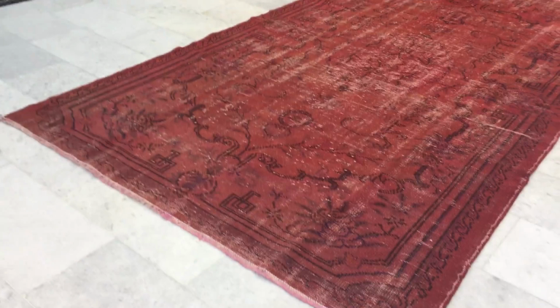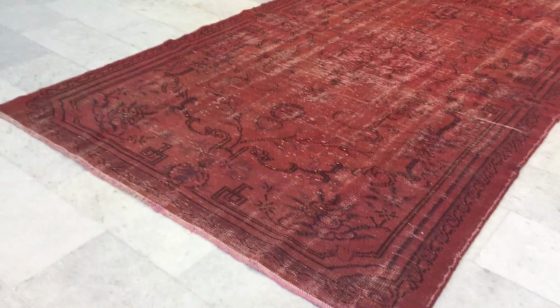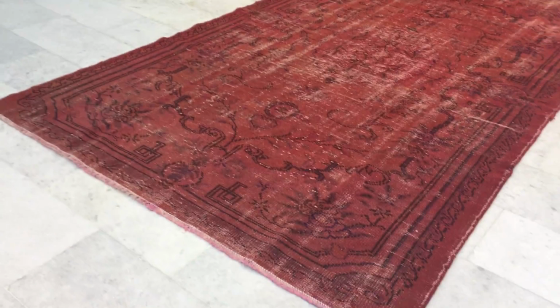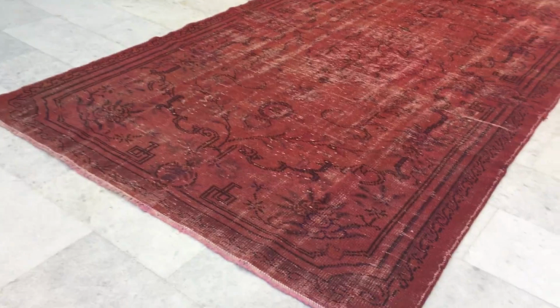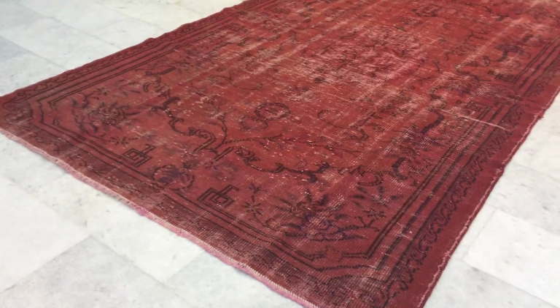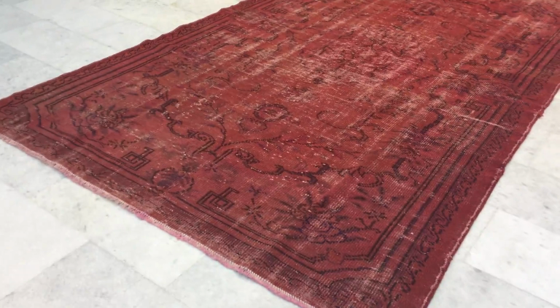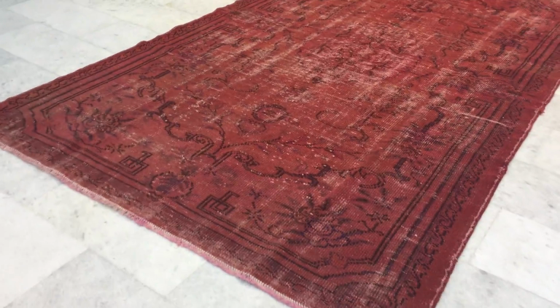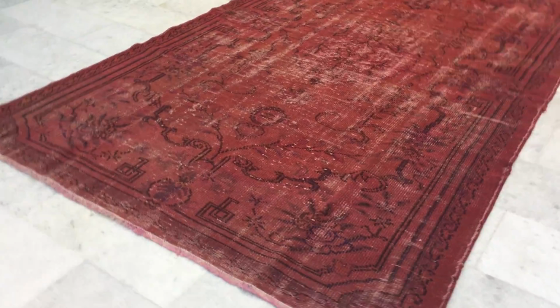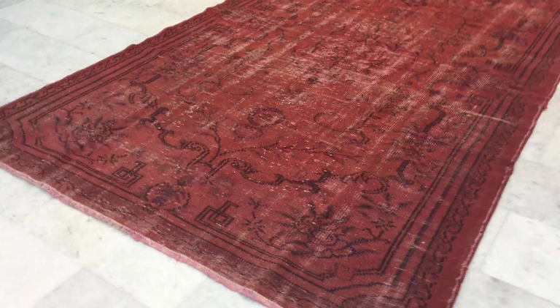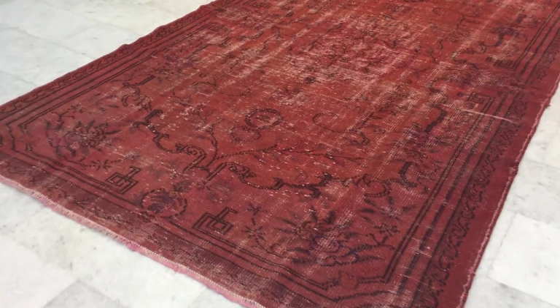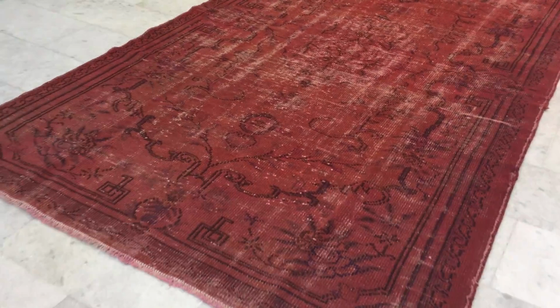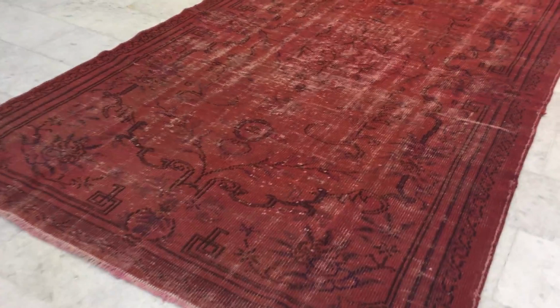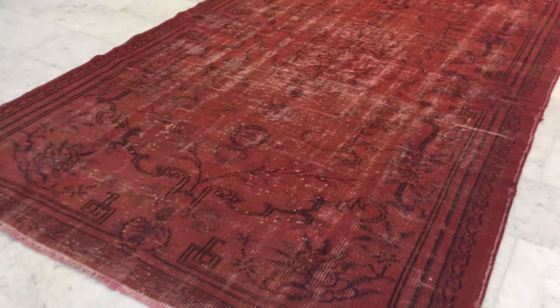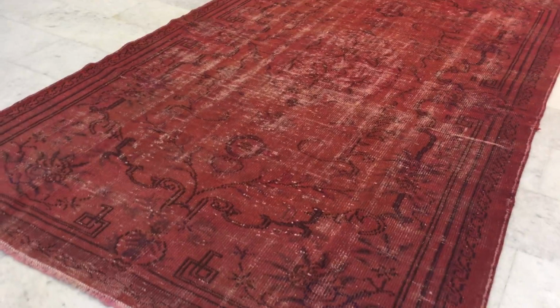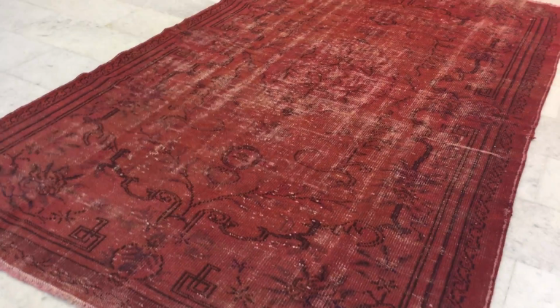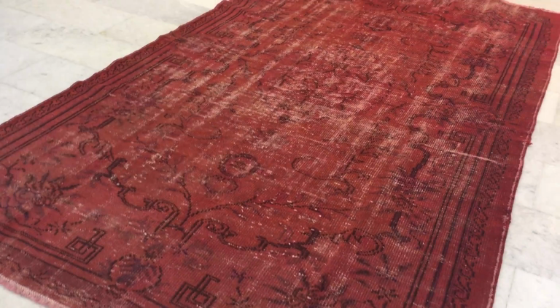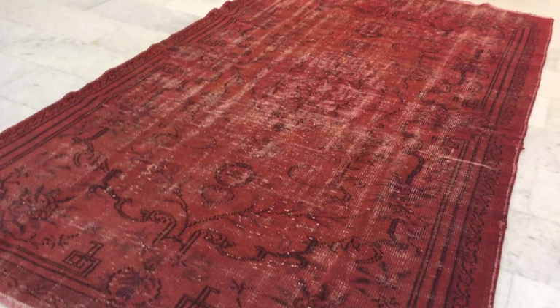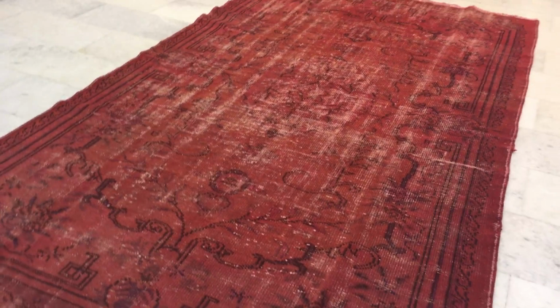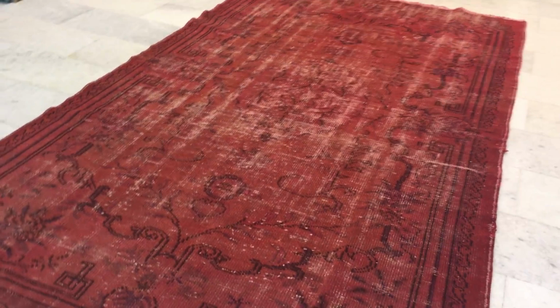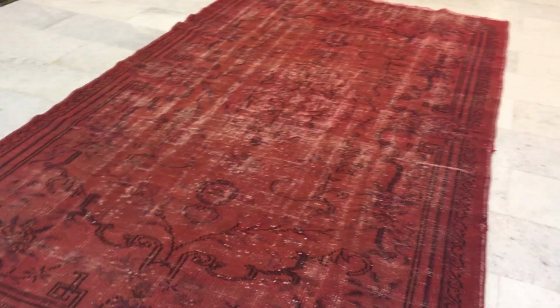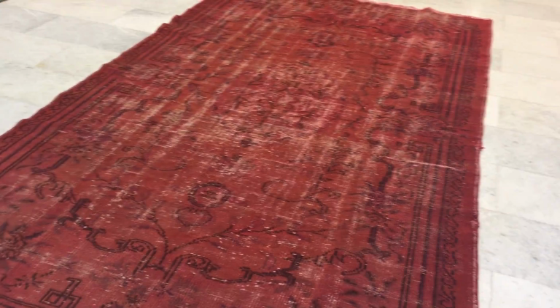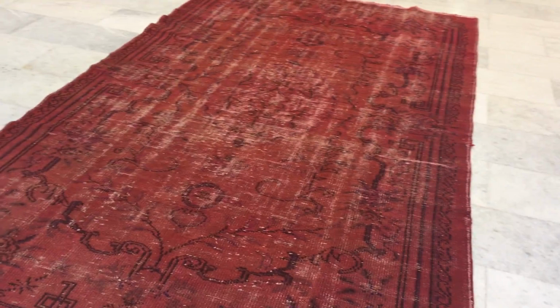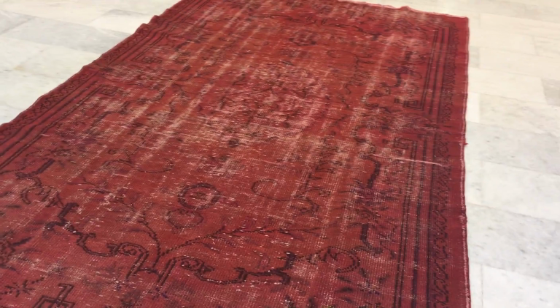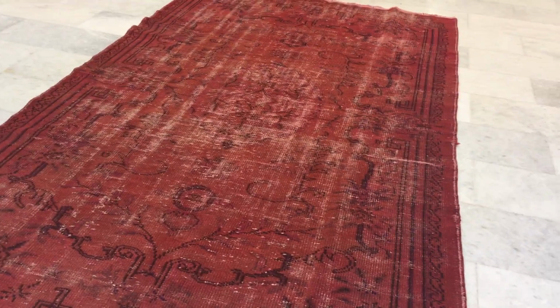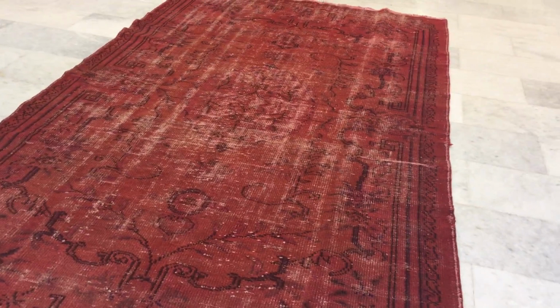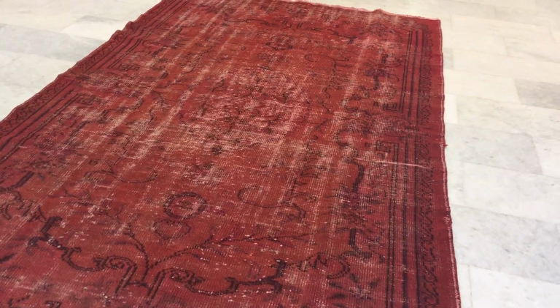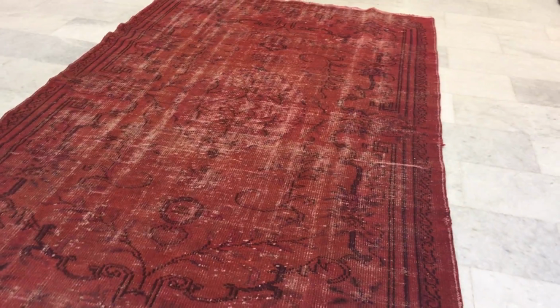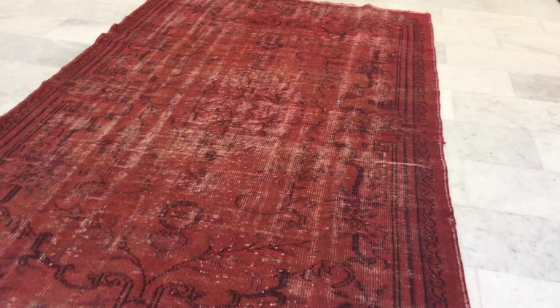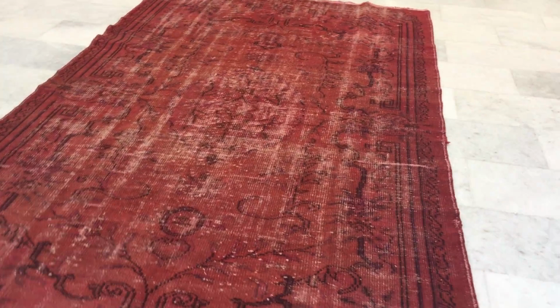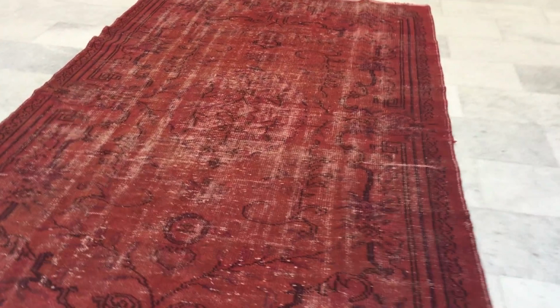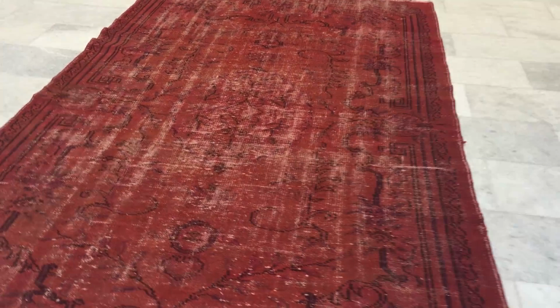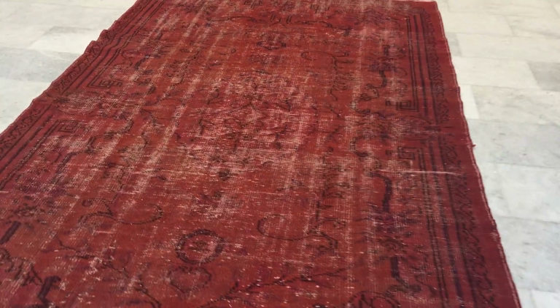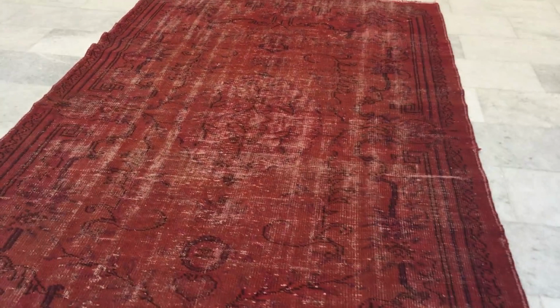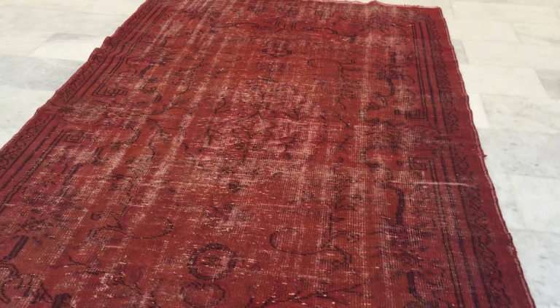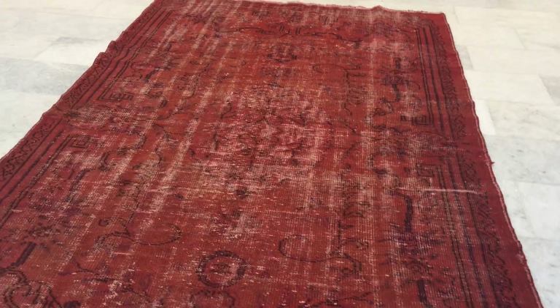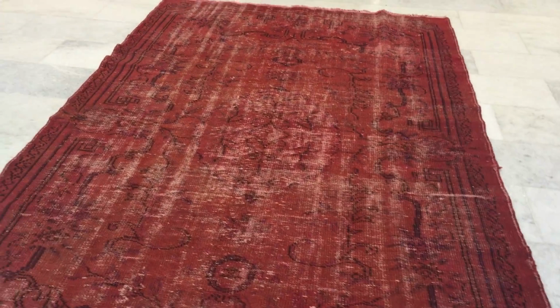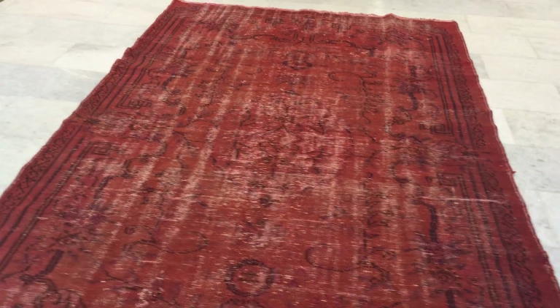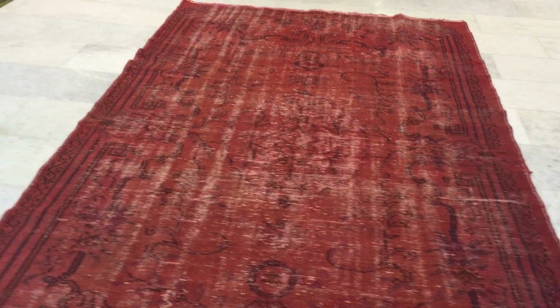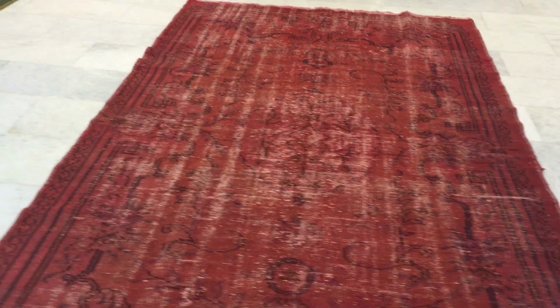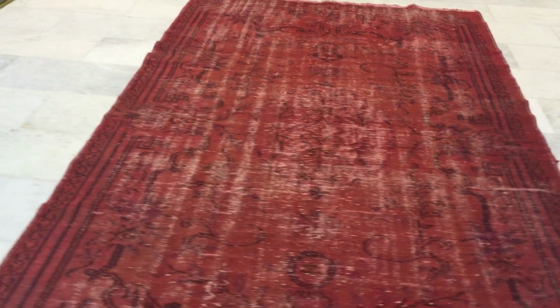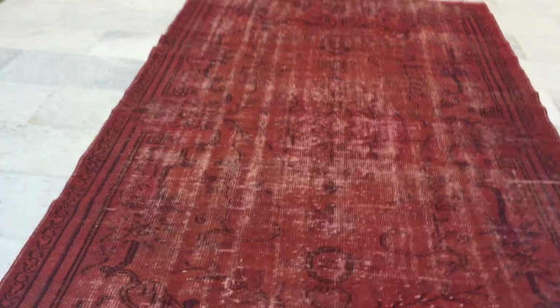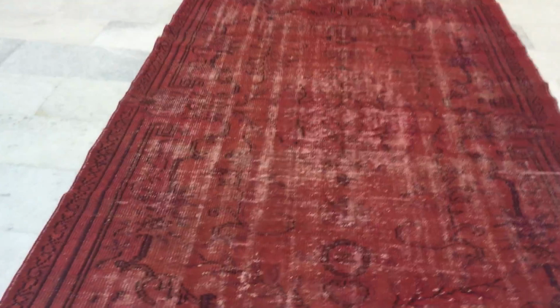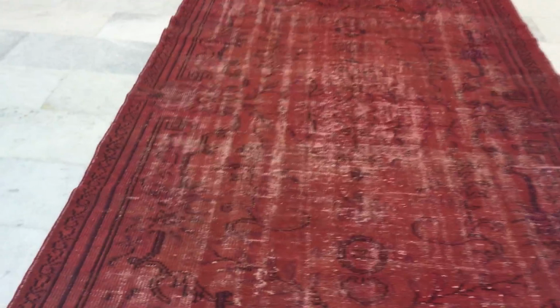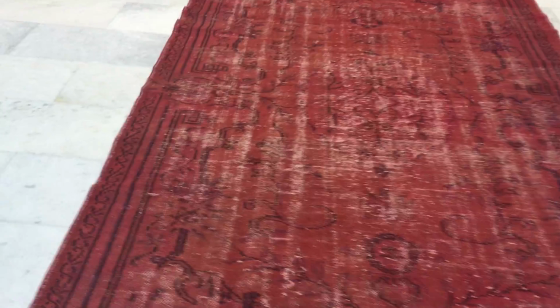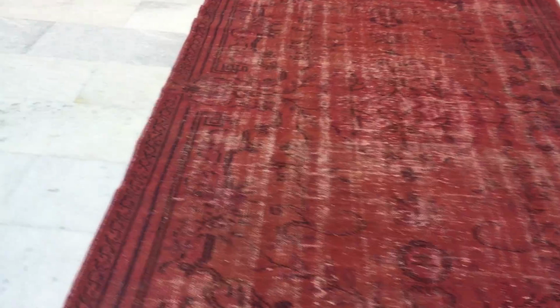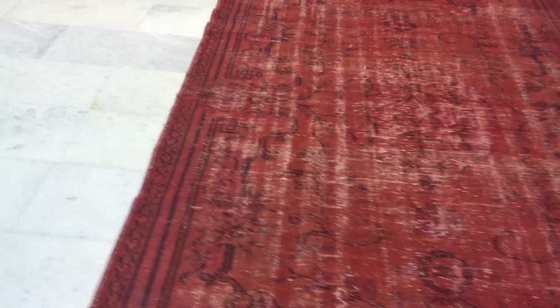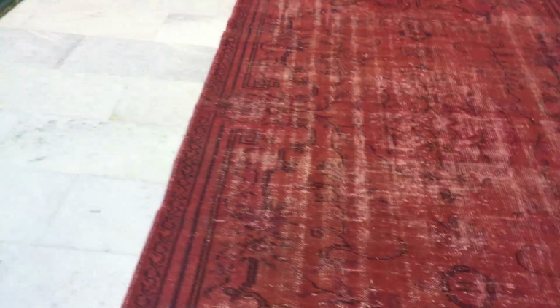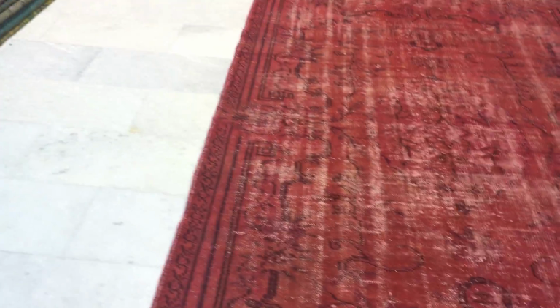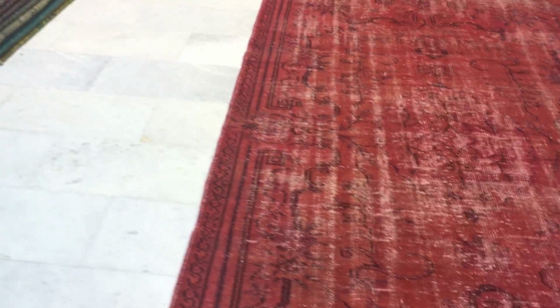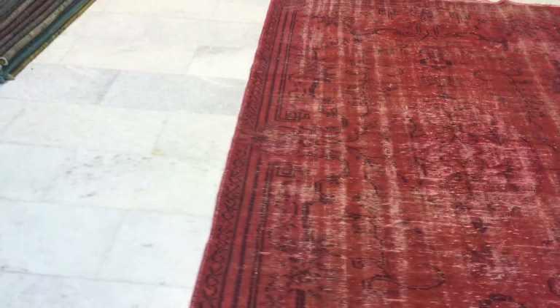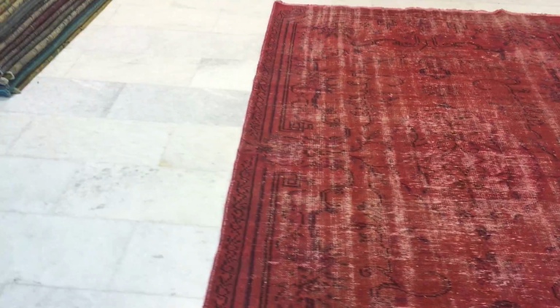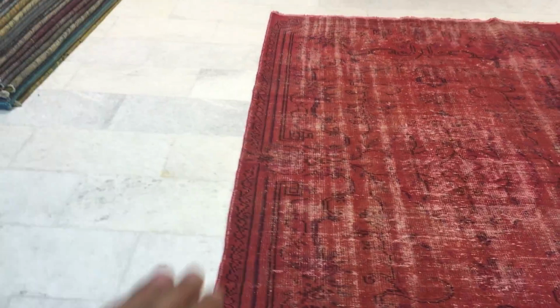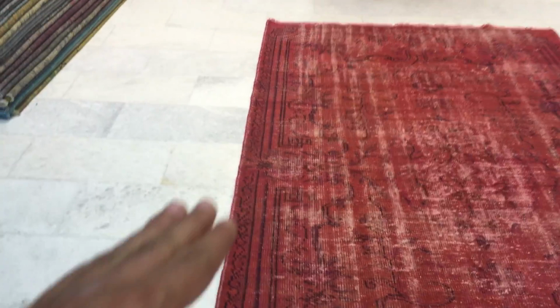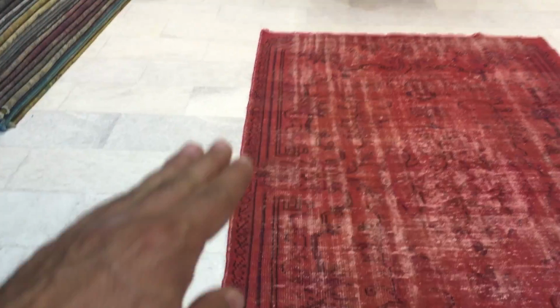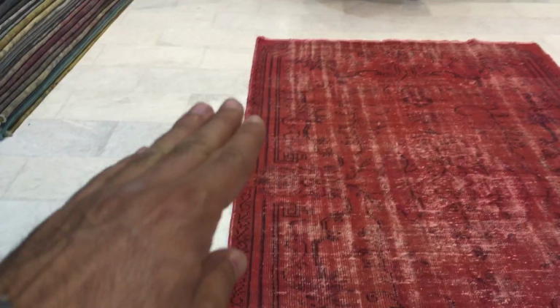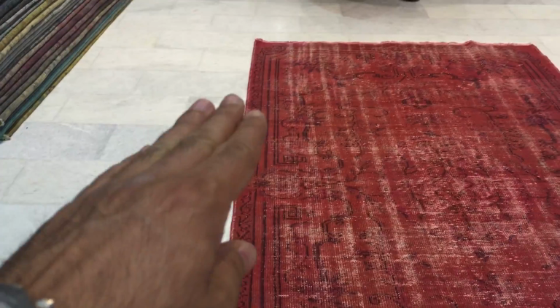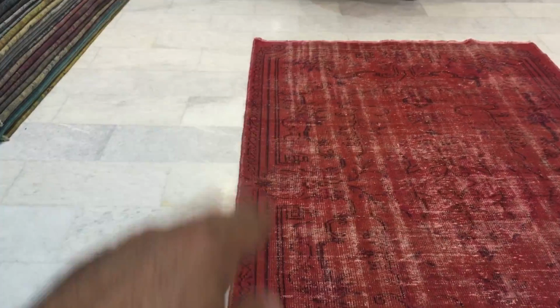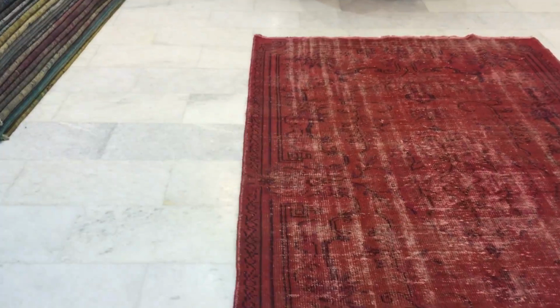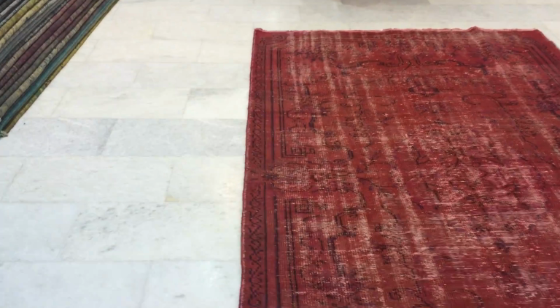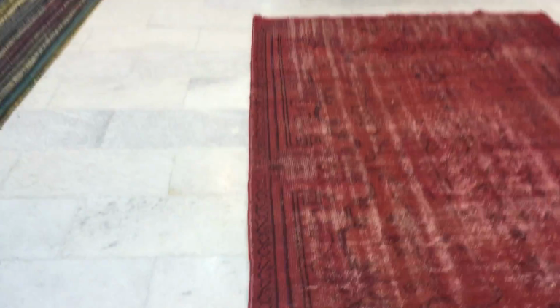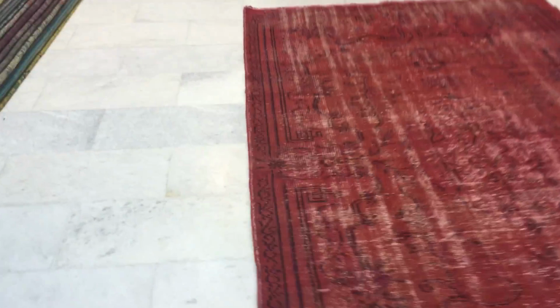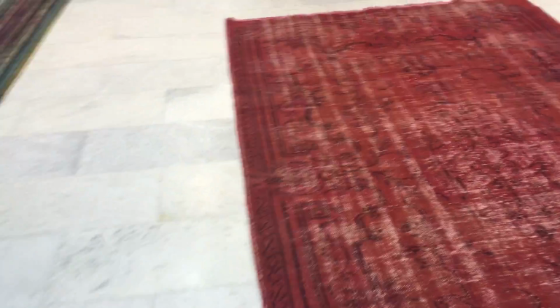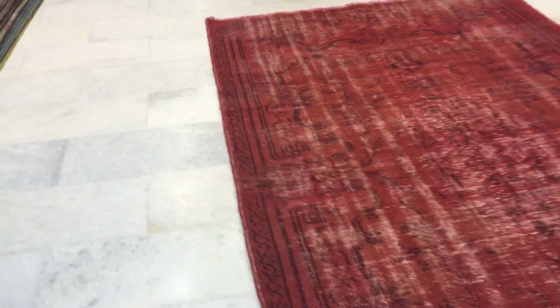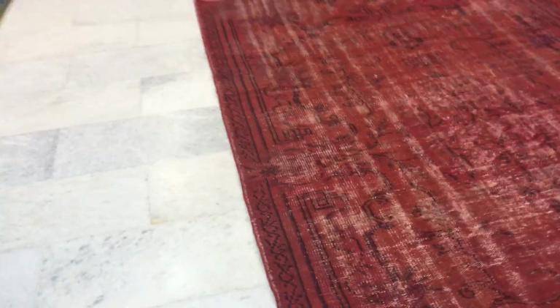This is vintage carpet 9780. It's a Turkish handmade vintage carpet. This carpet has a watermelon red color tone to it.